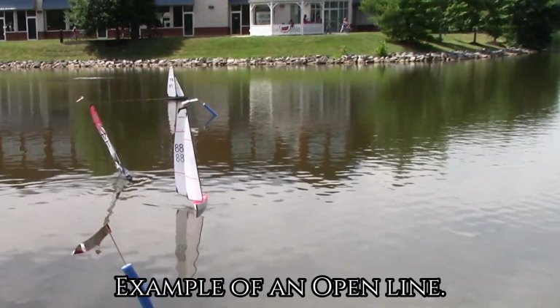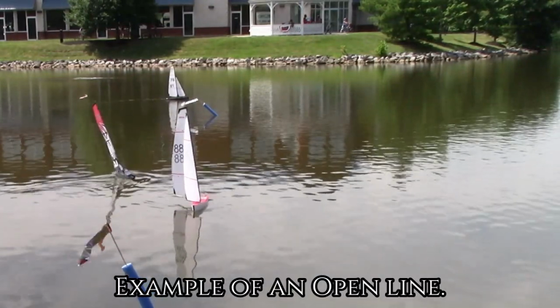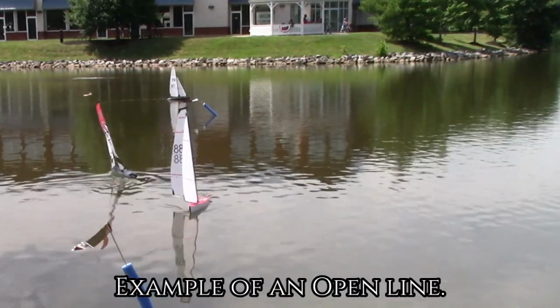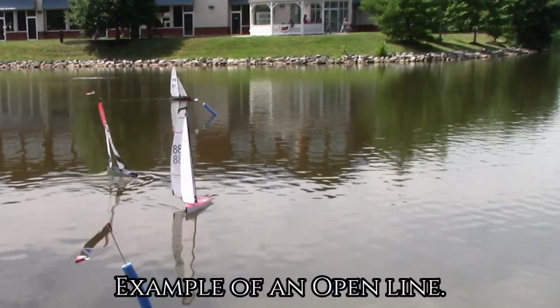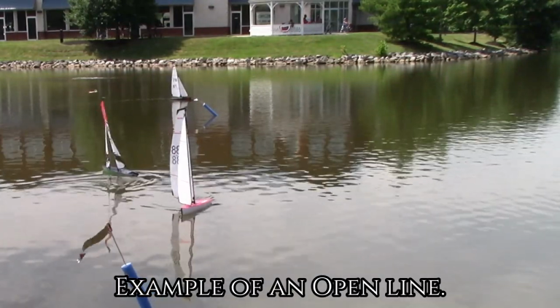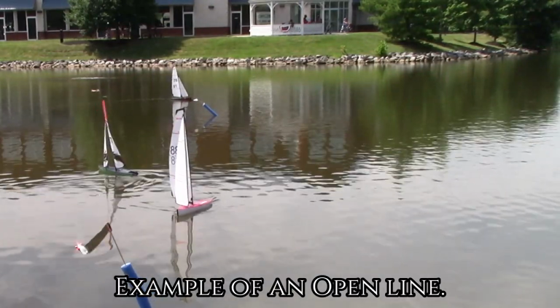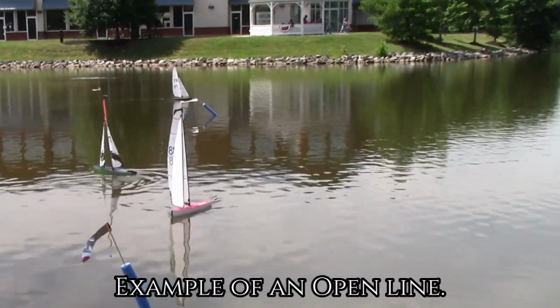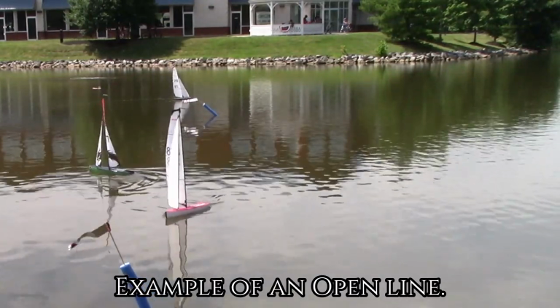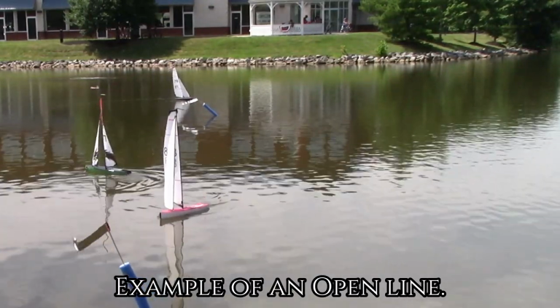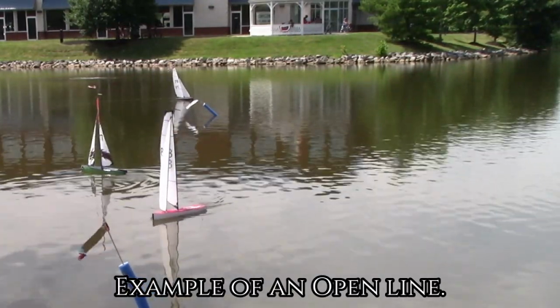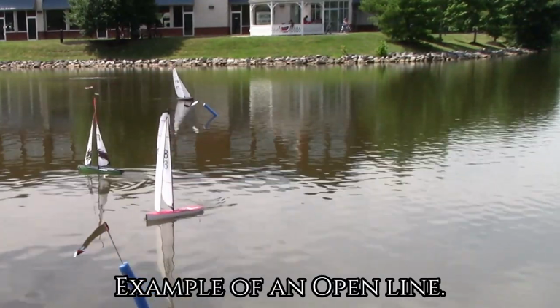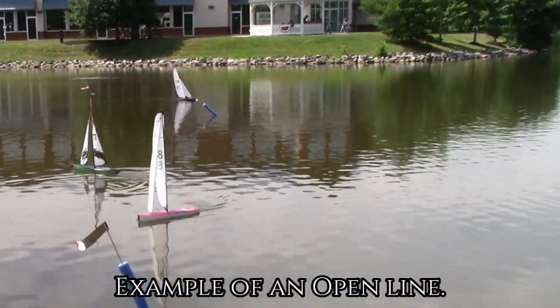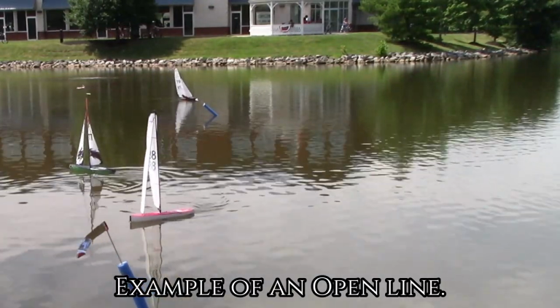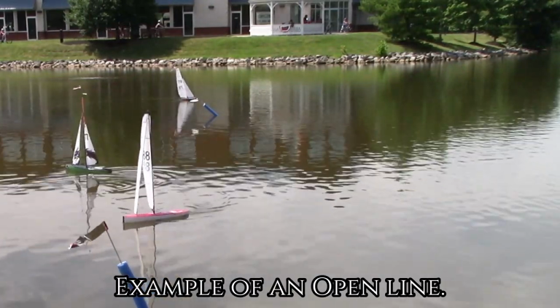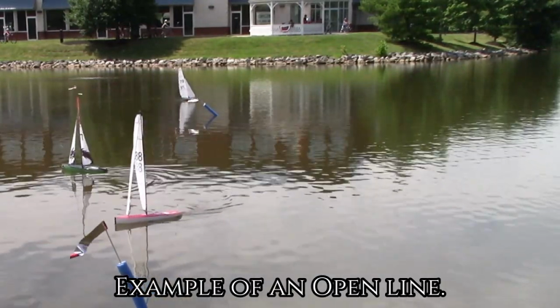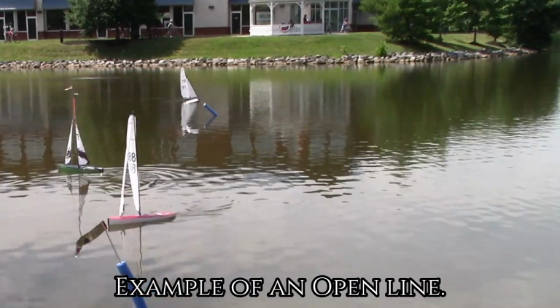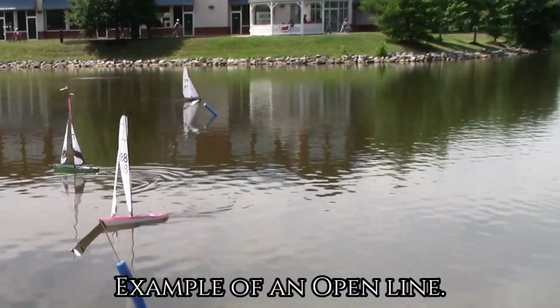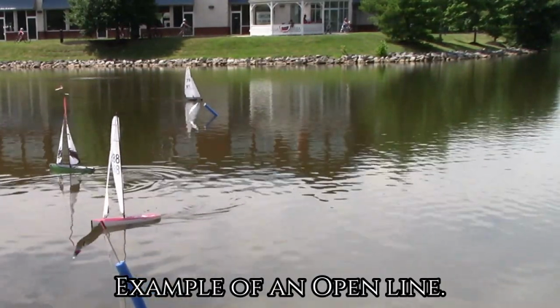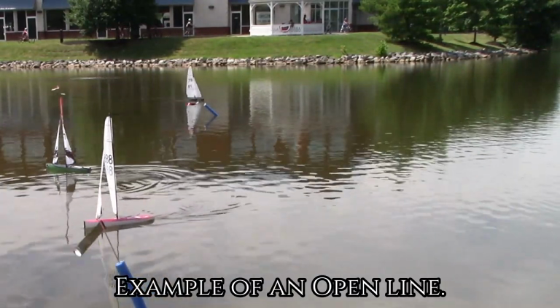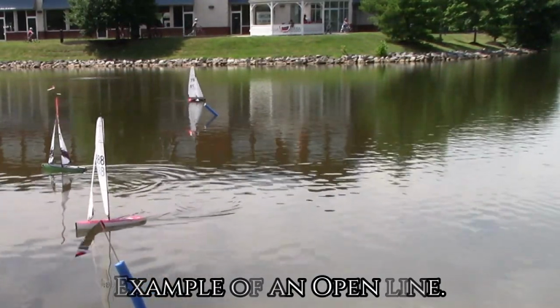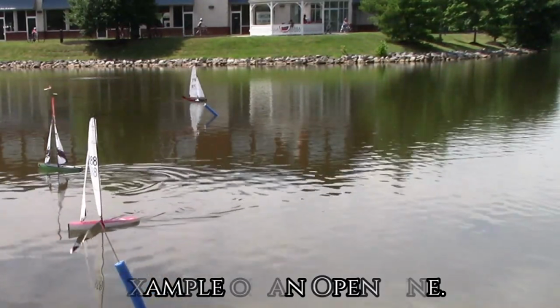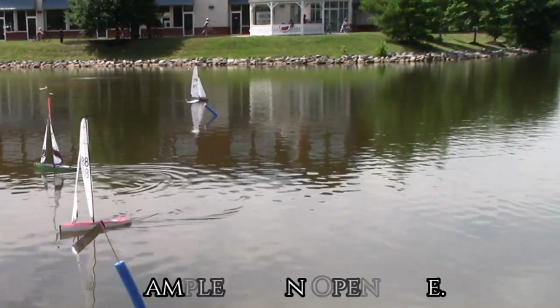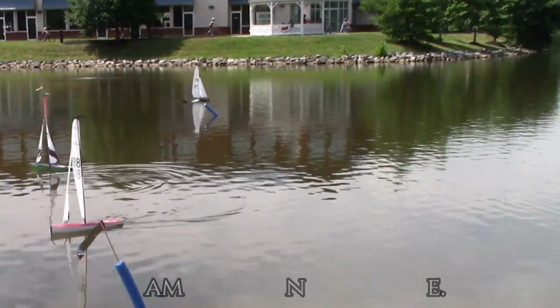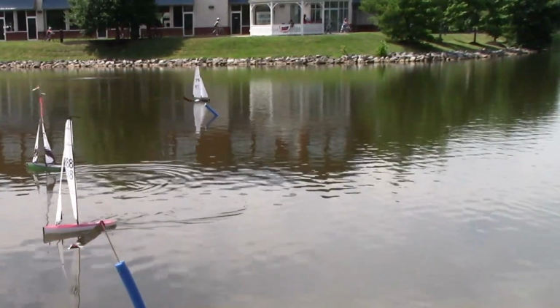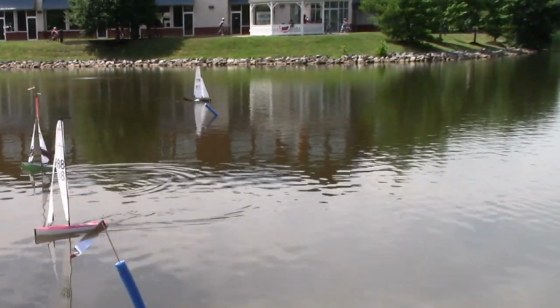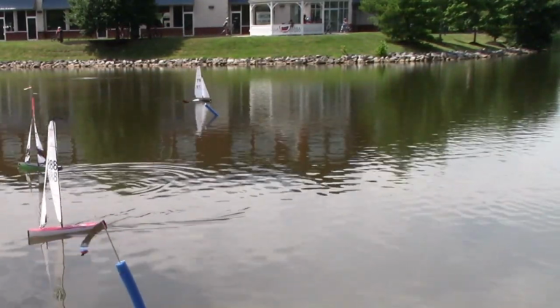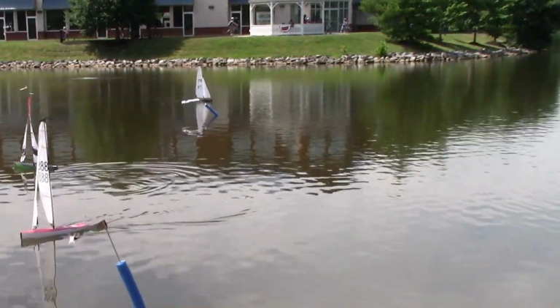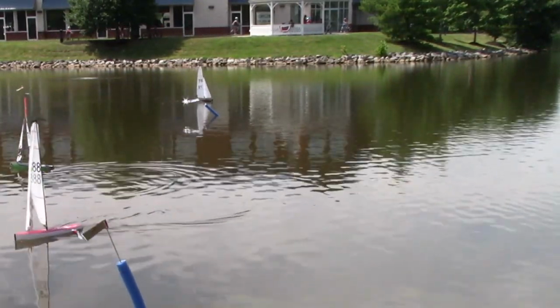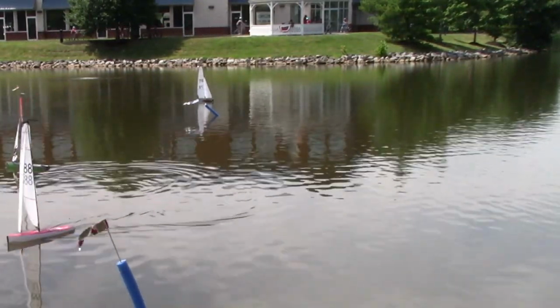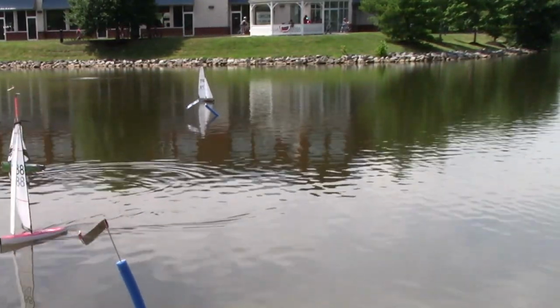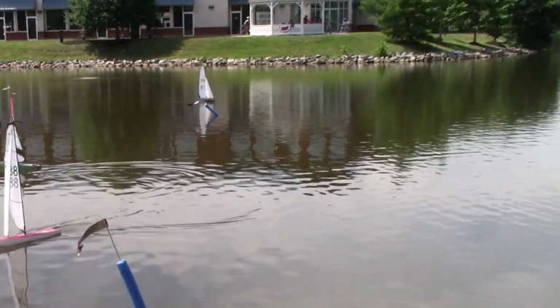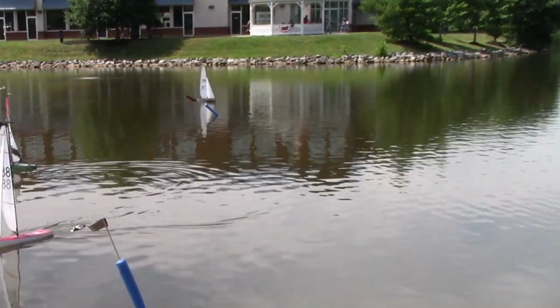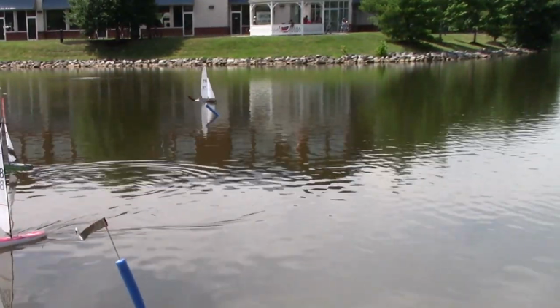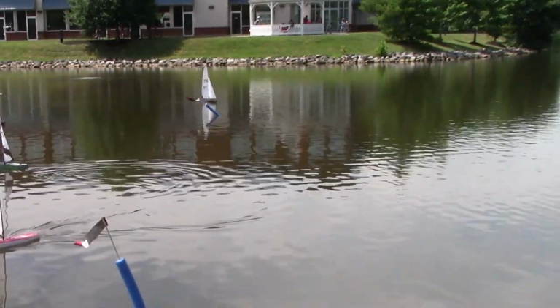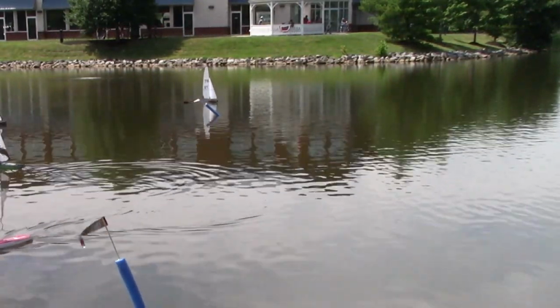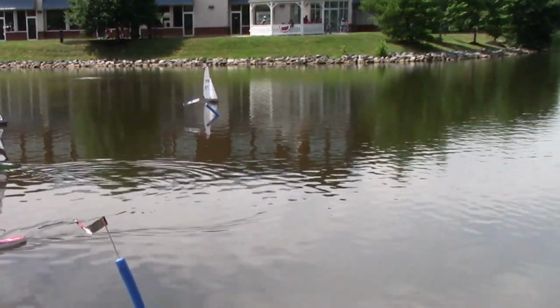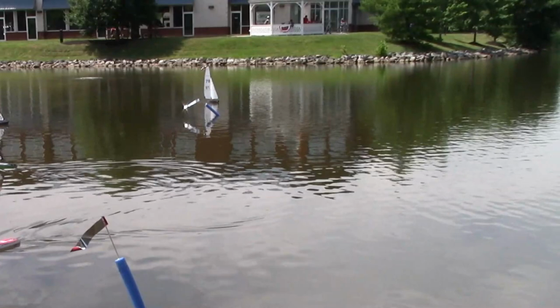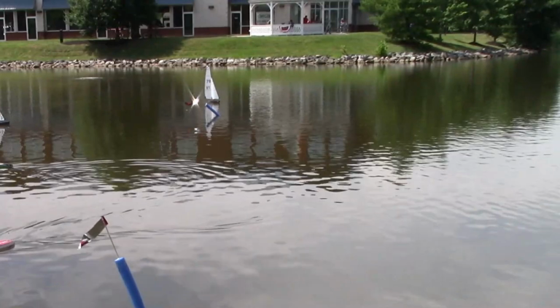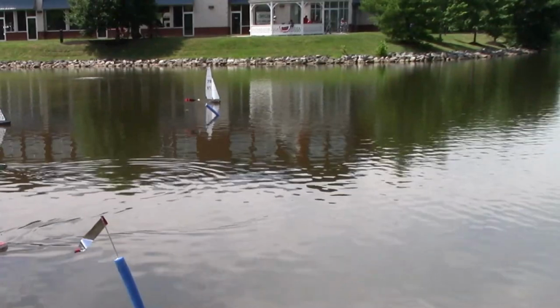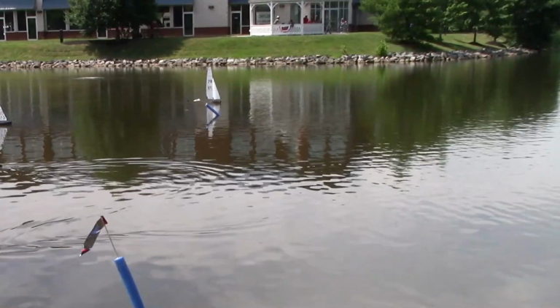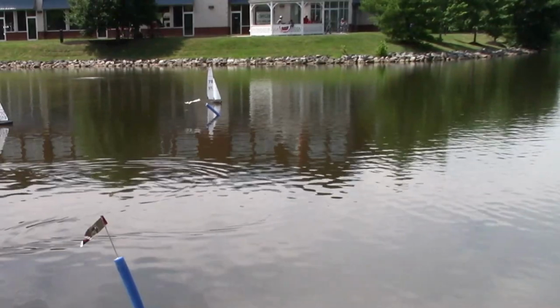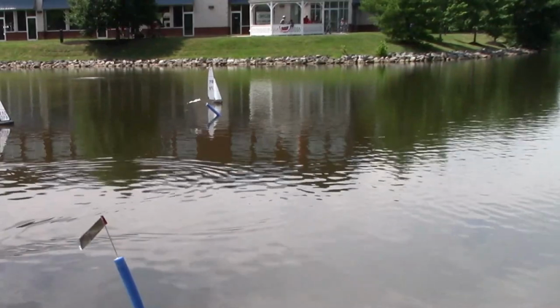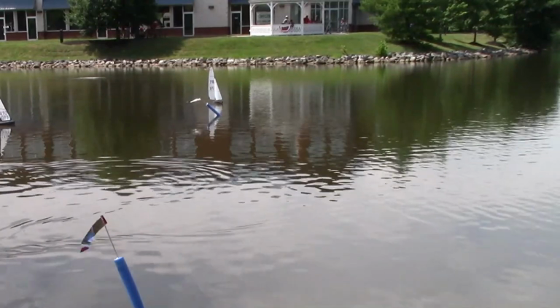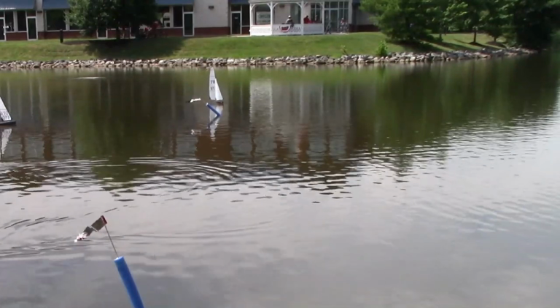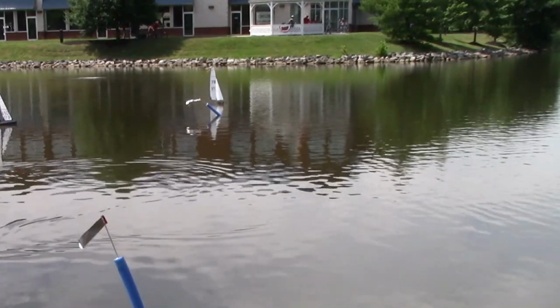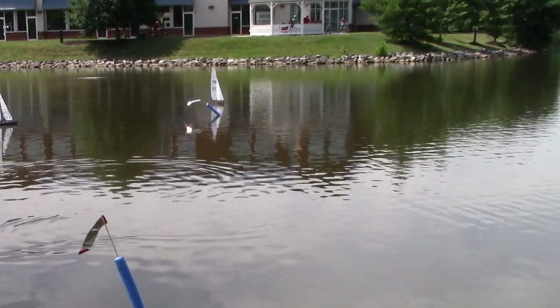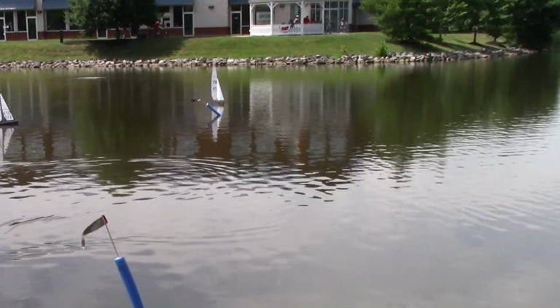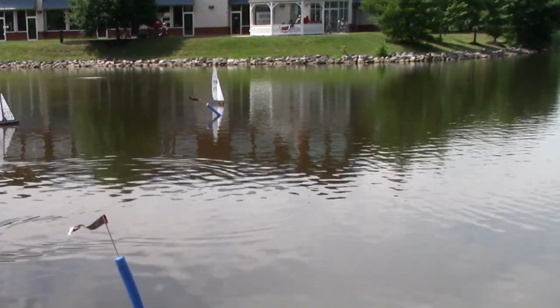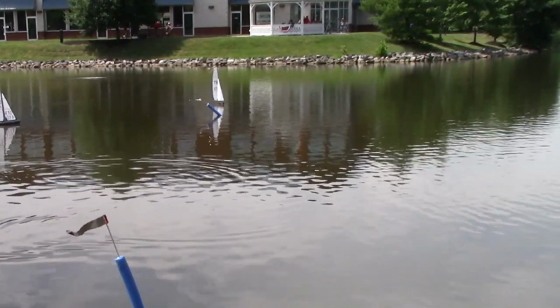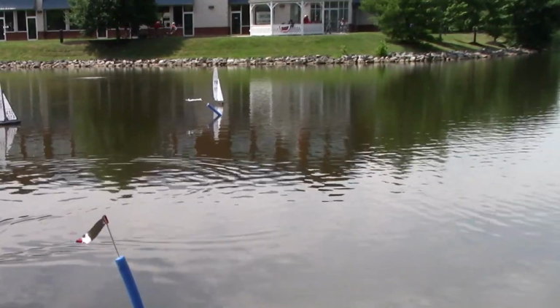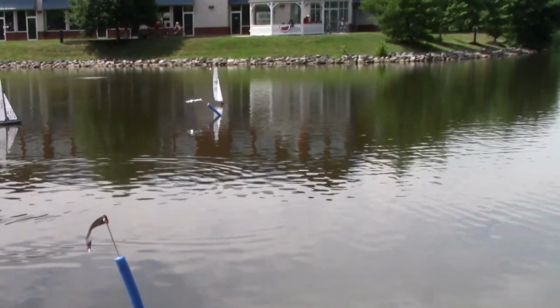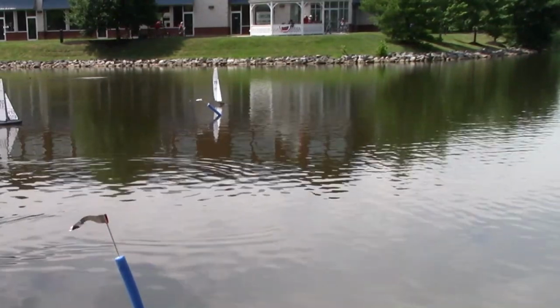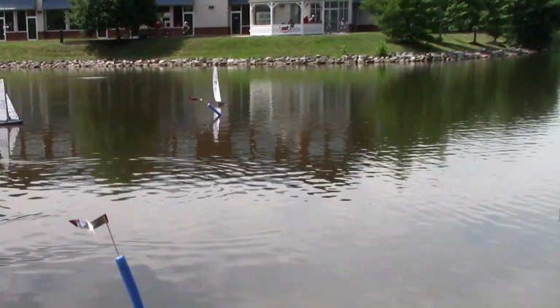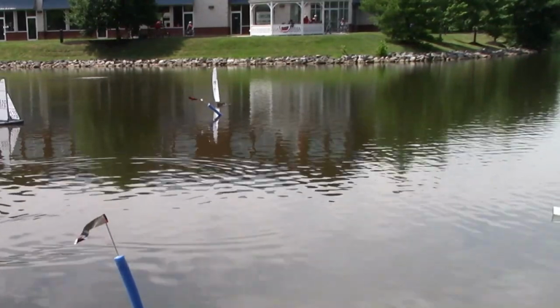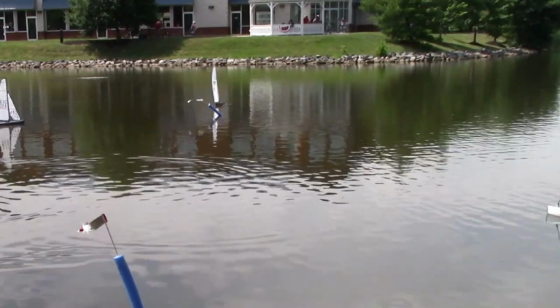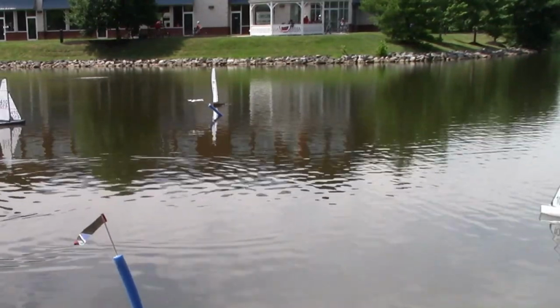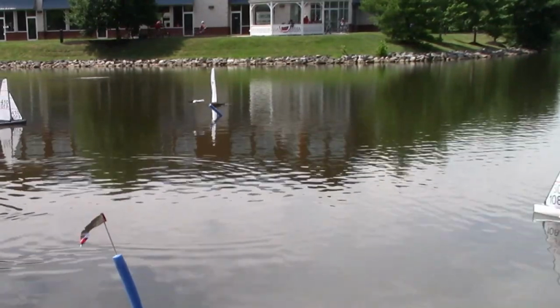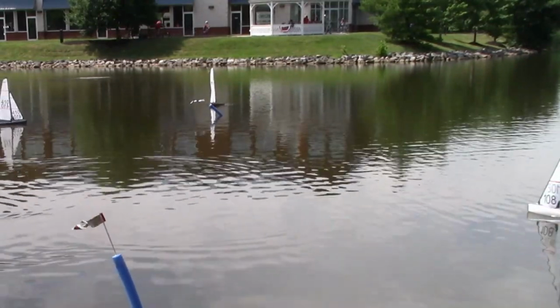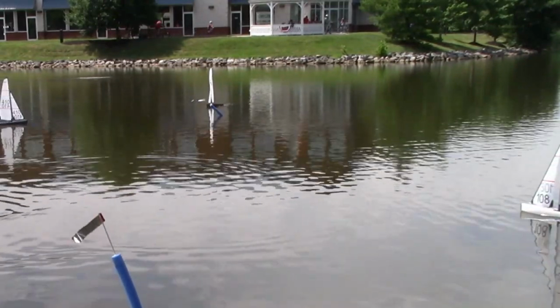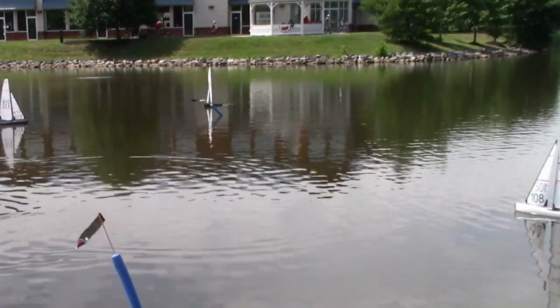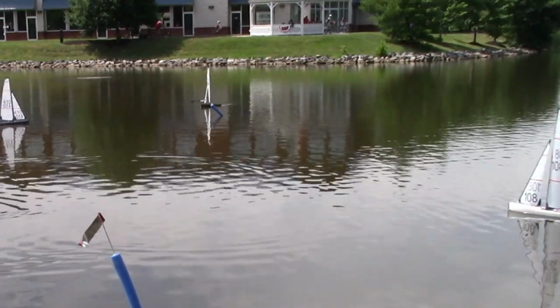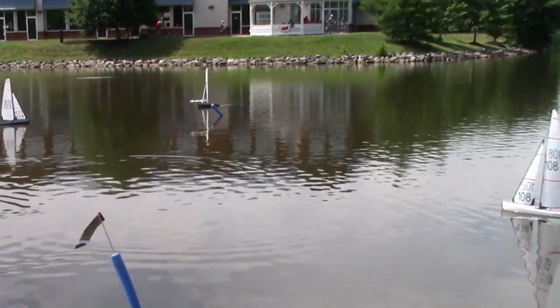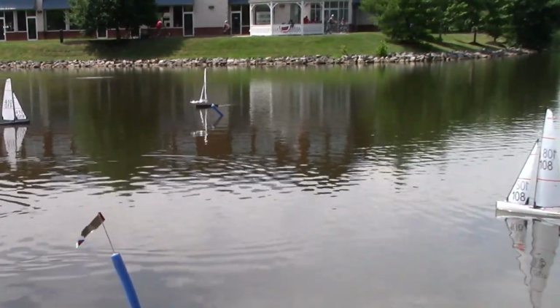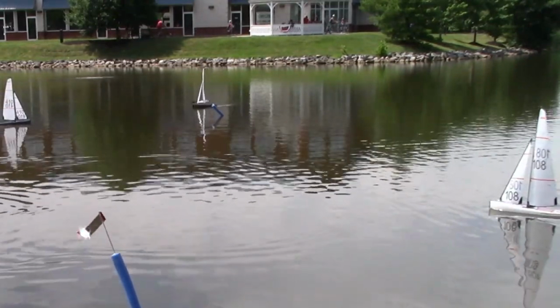Here's an example of an open line. You see number 888 — it went across but came back before the start.